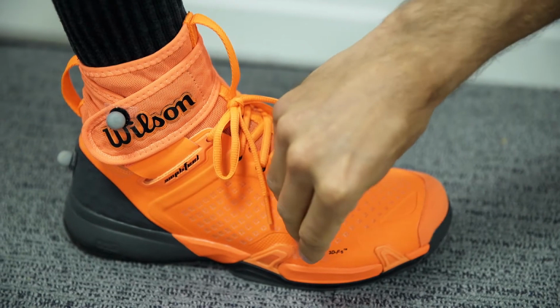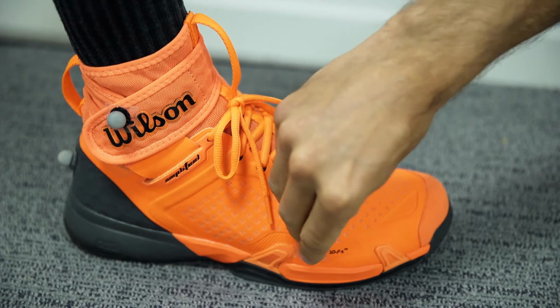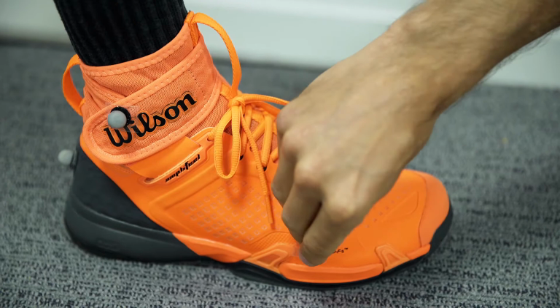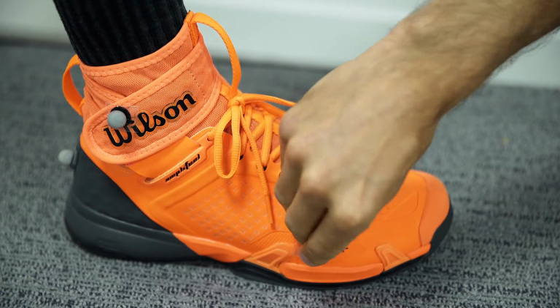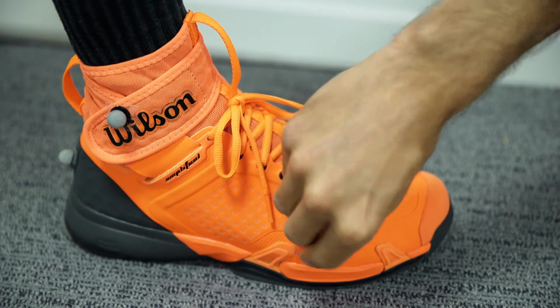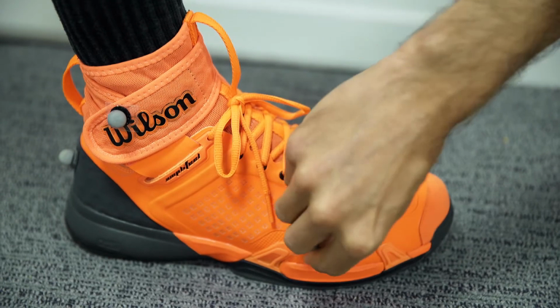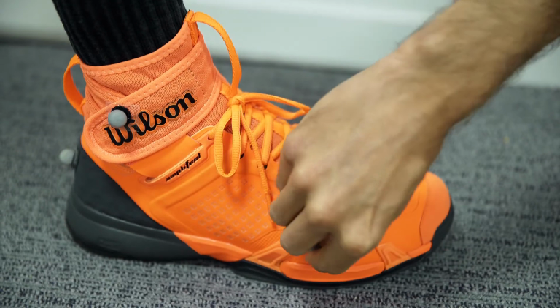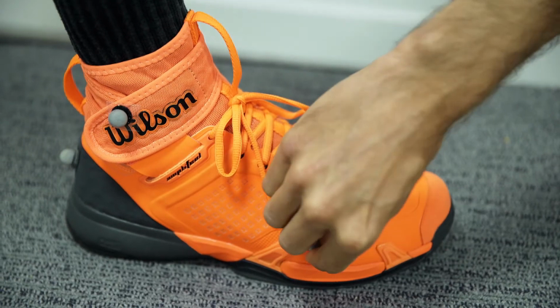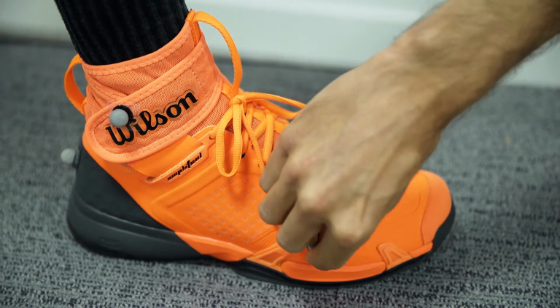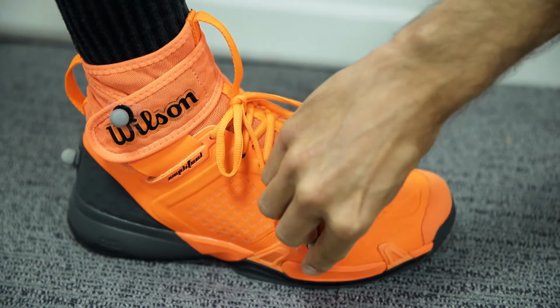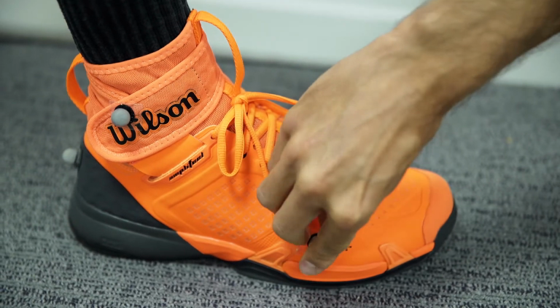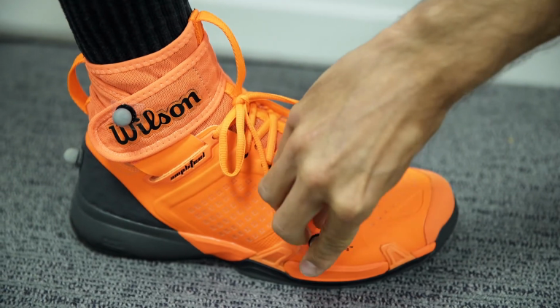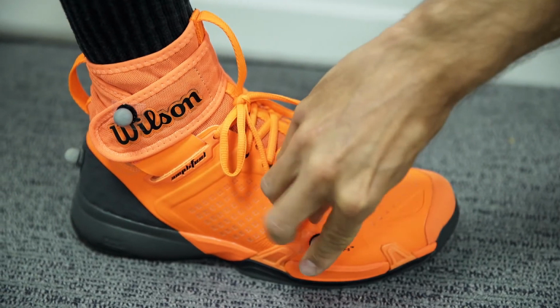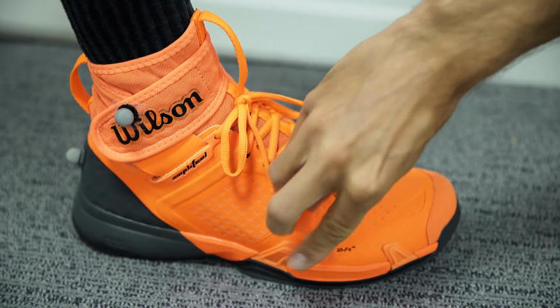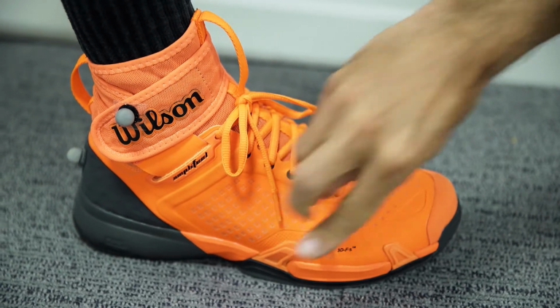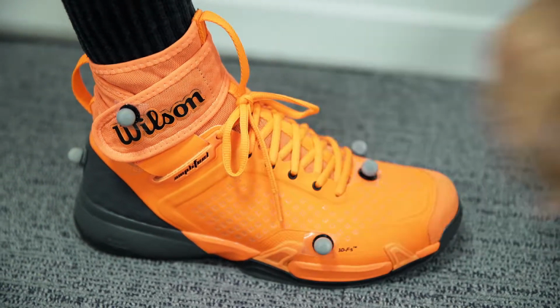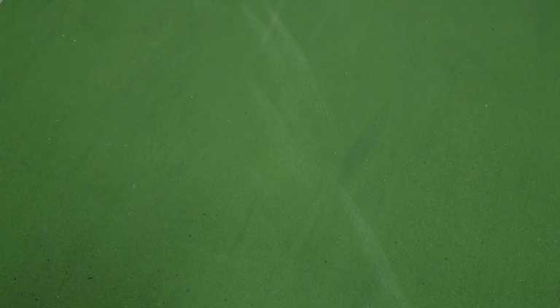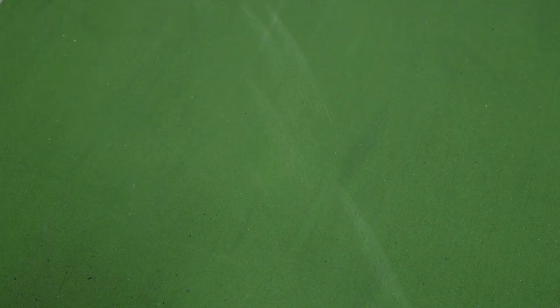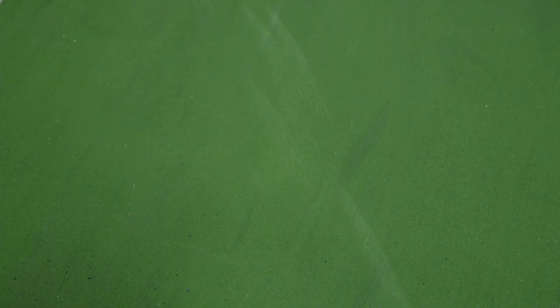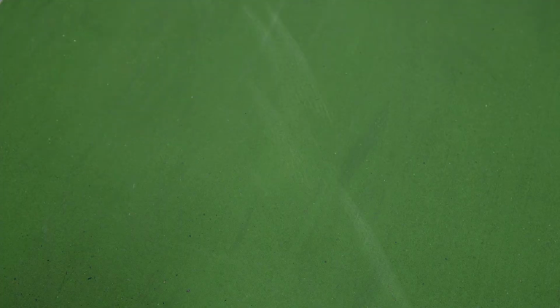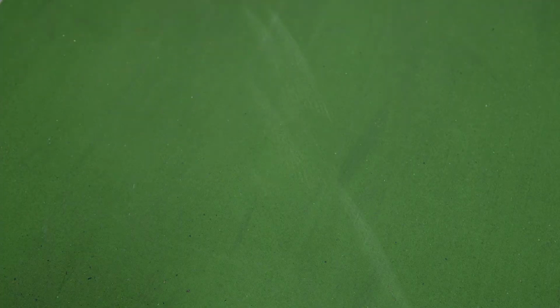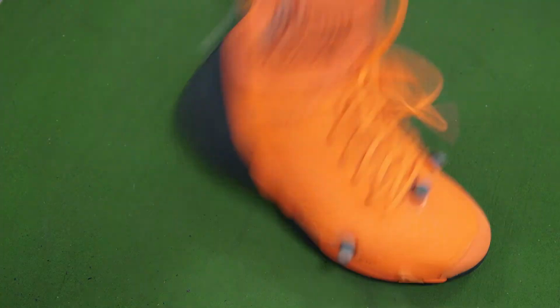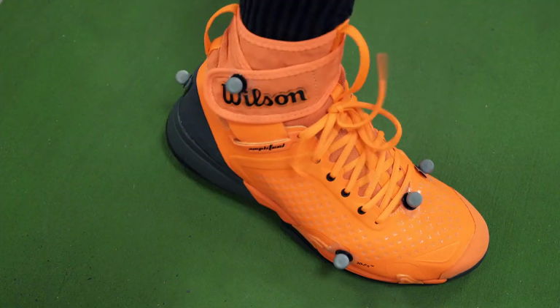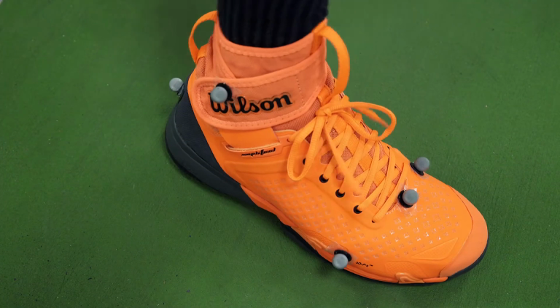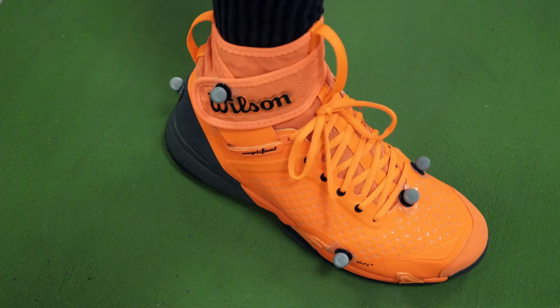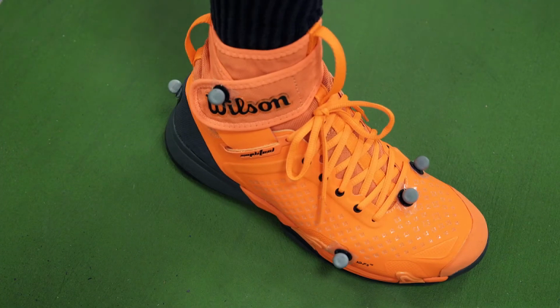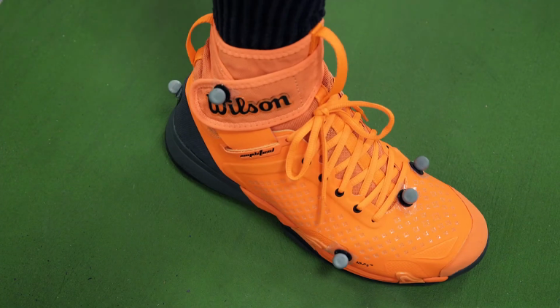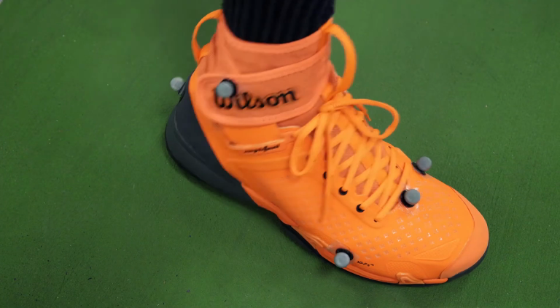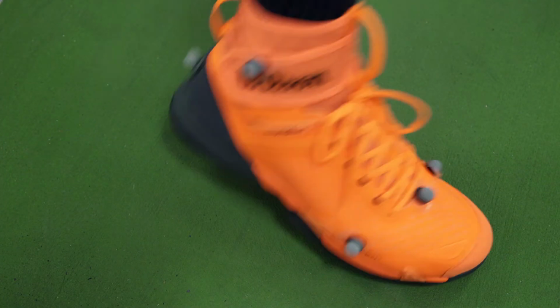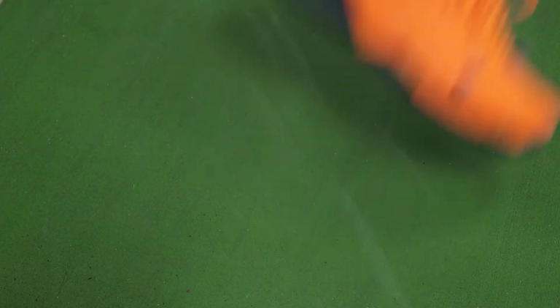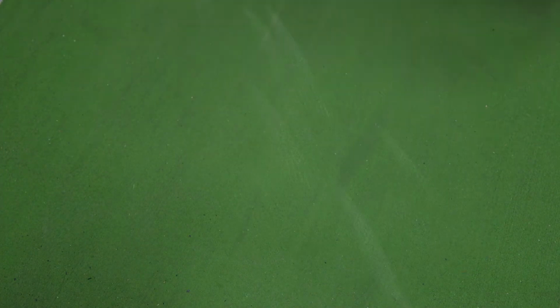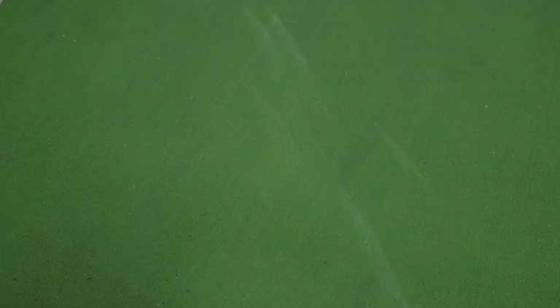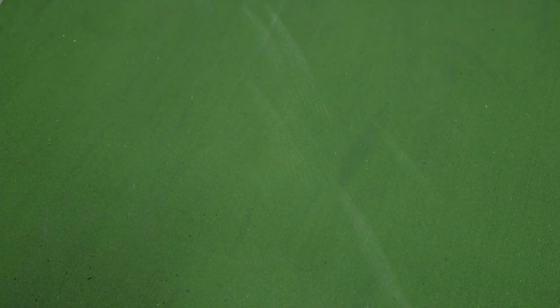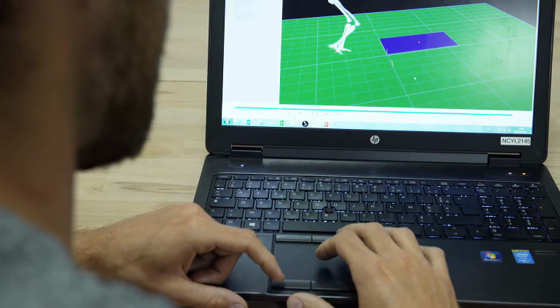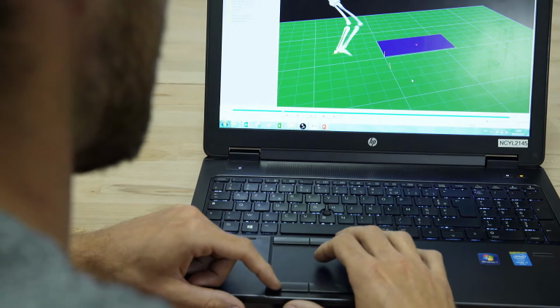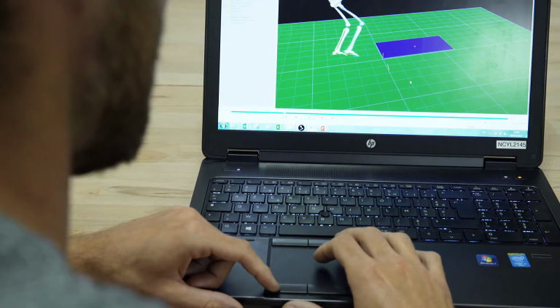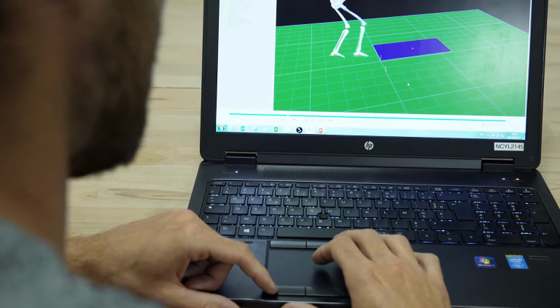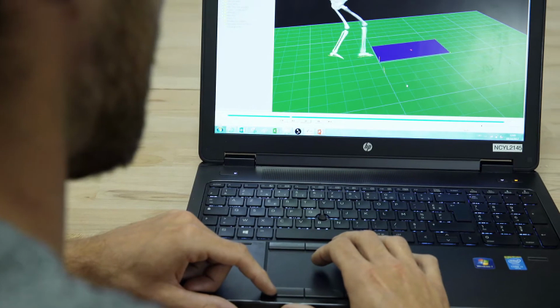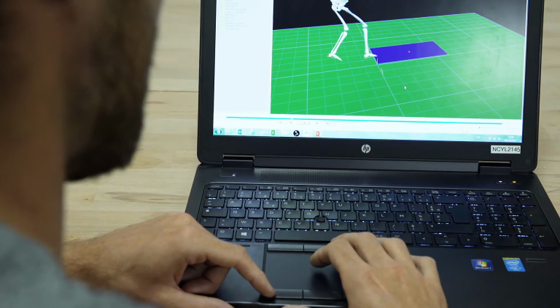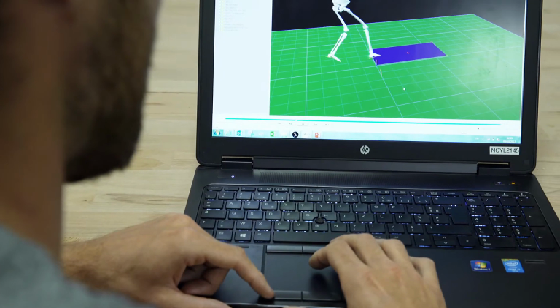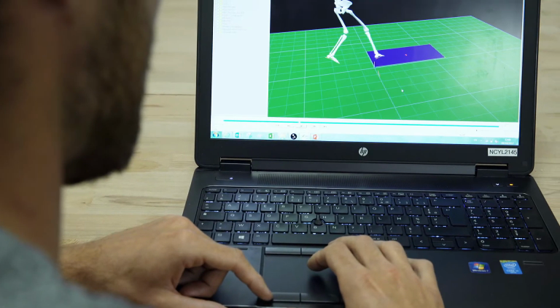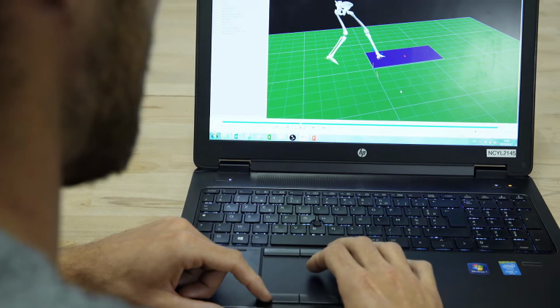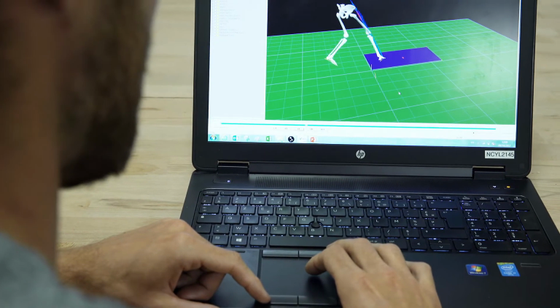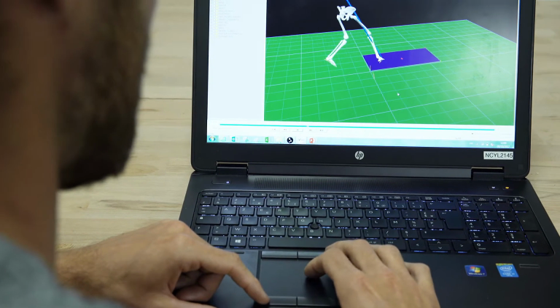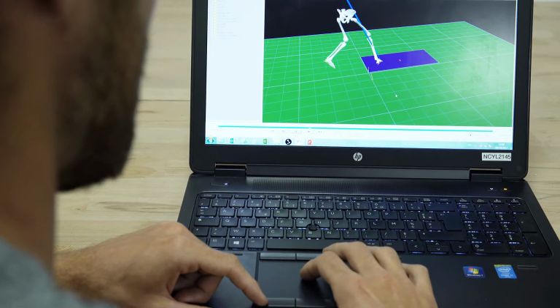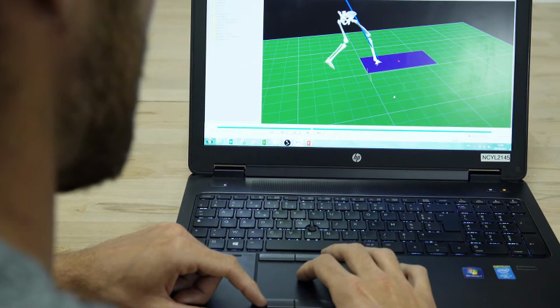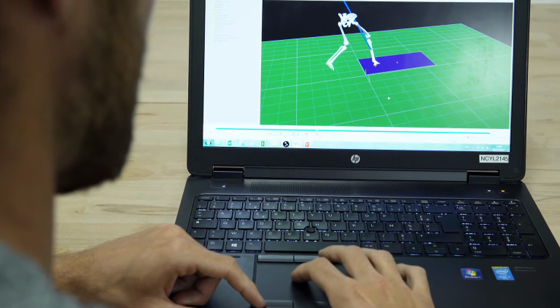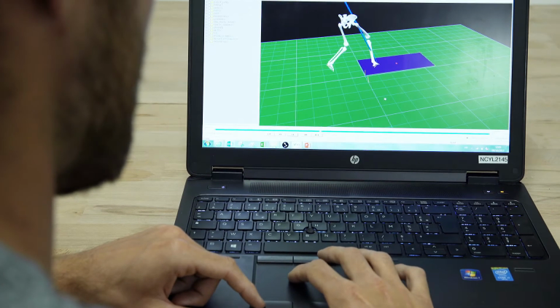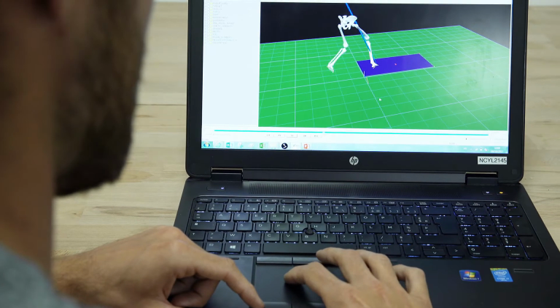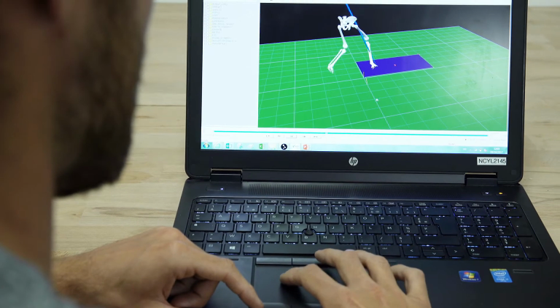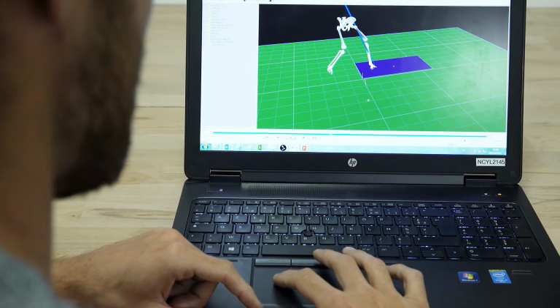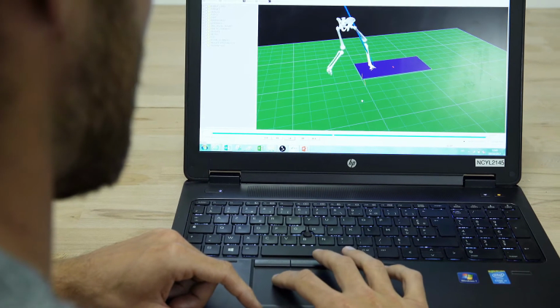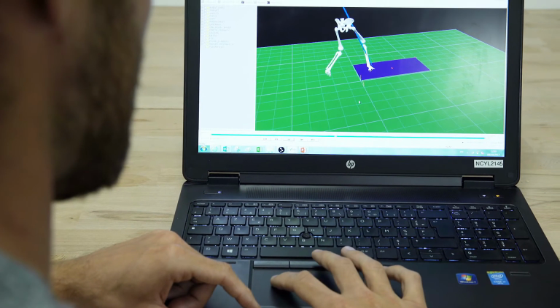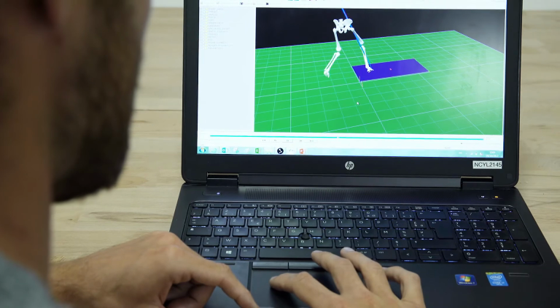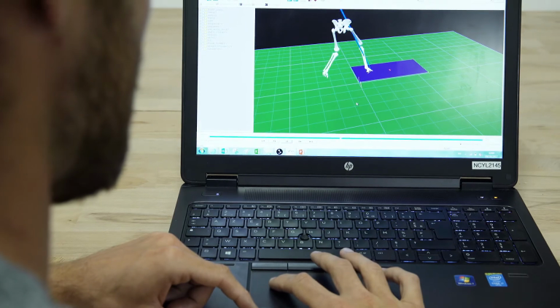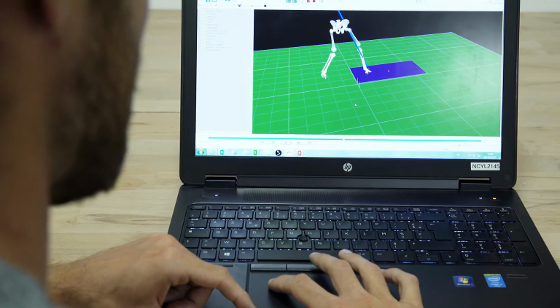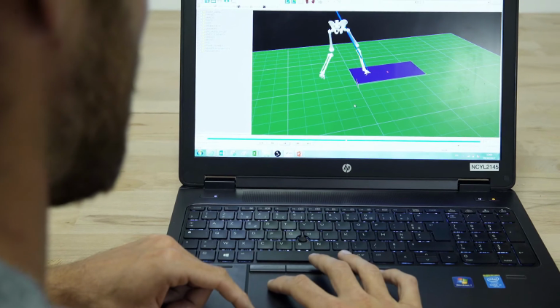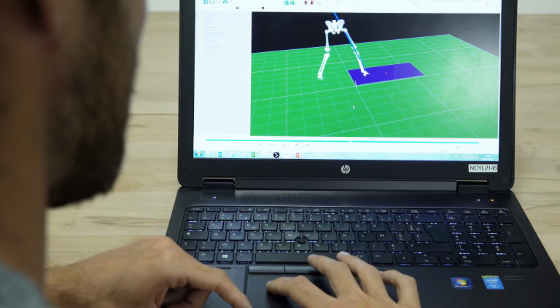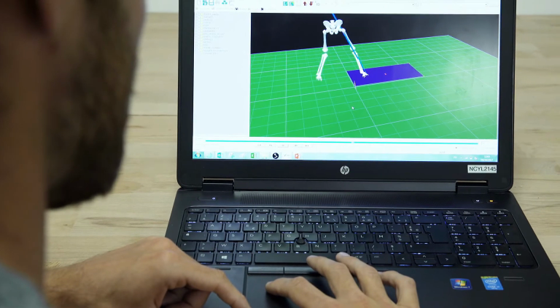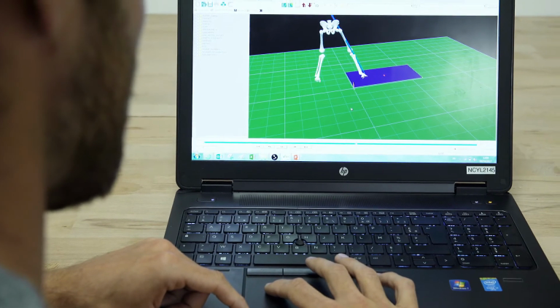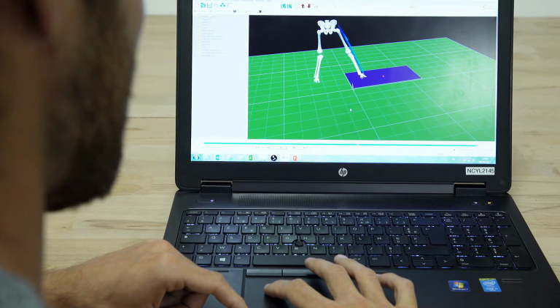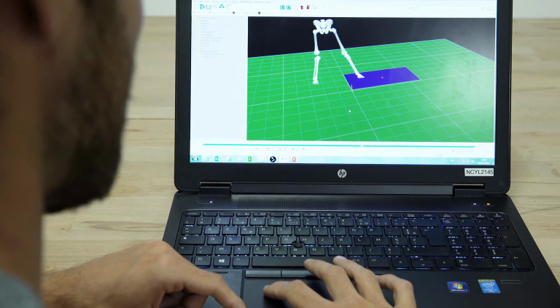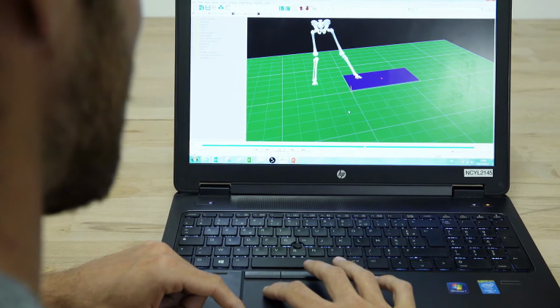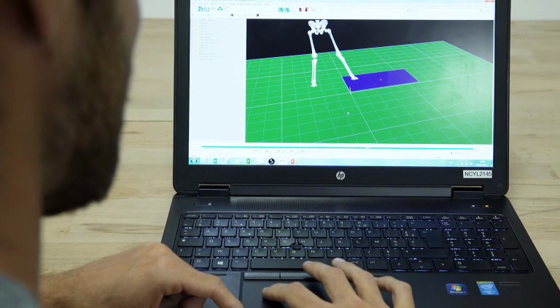With those specific markers placed on the foot and the ankle, we can measure the 3D movement and calculate the benefits.